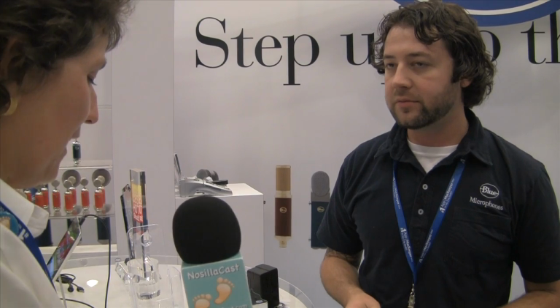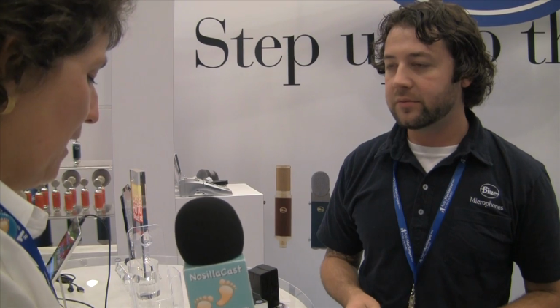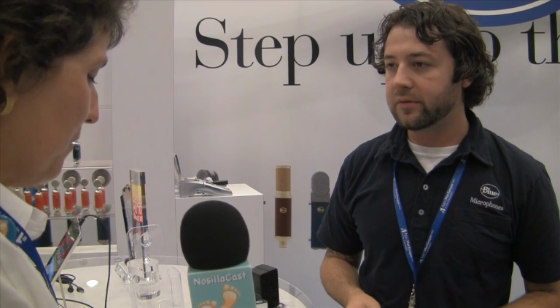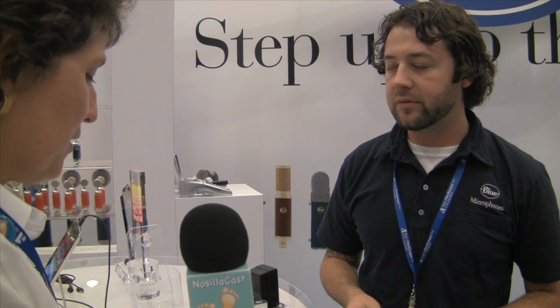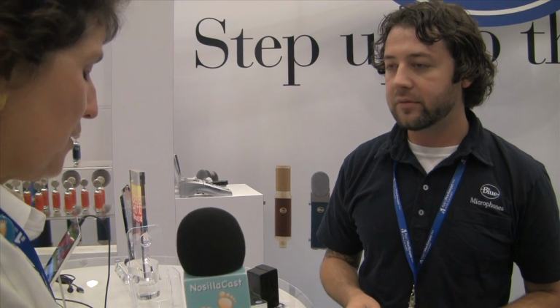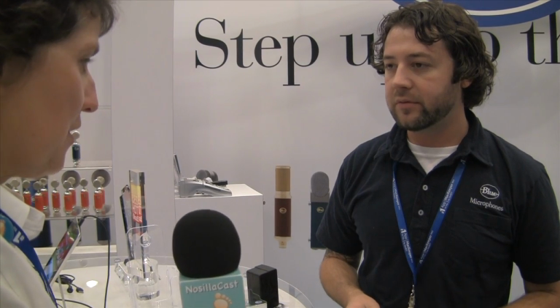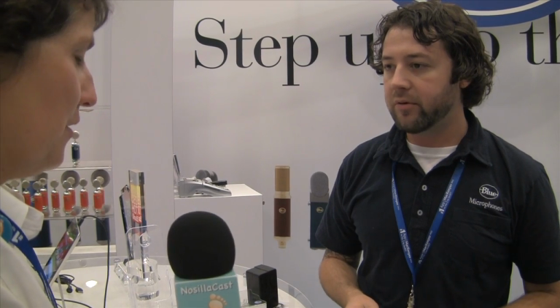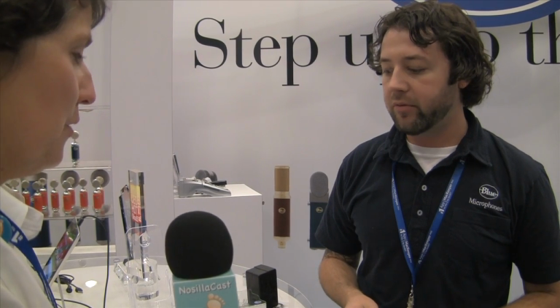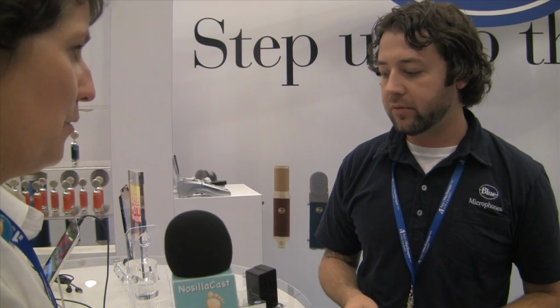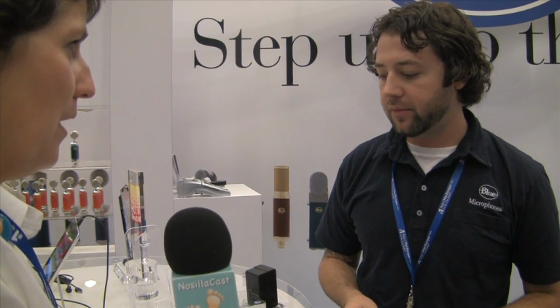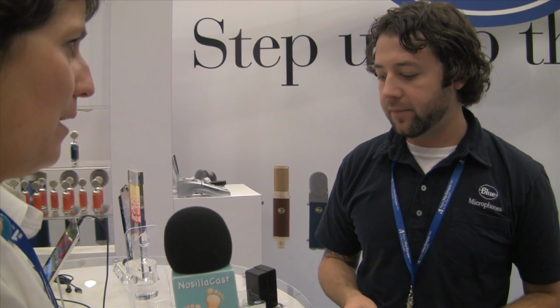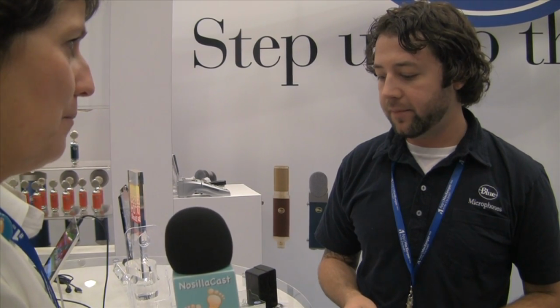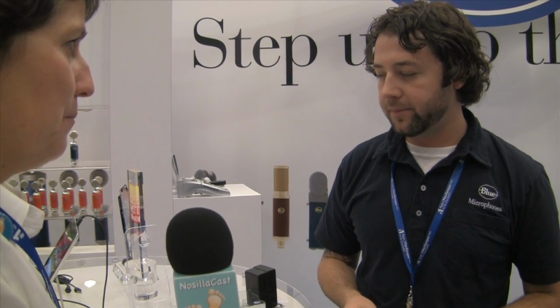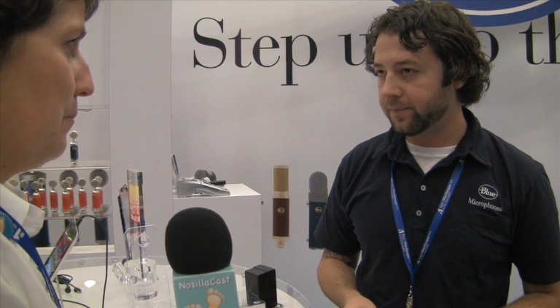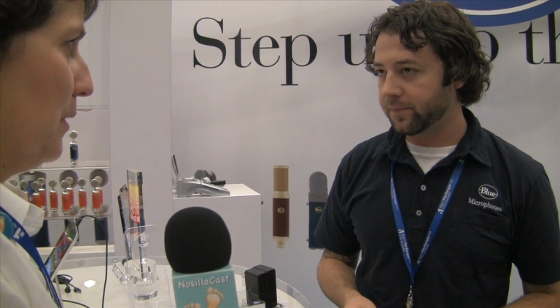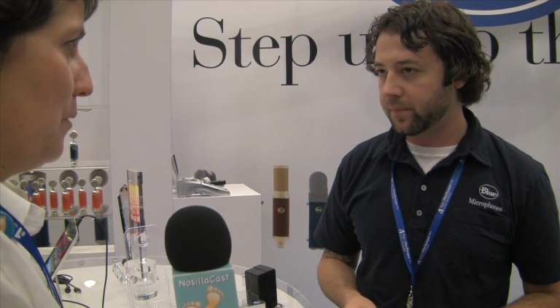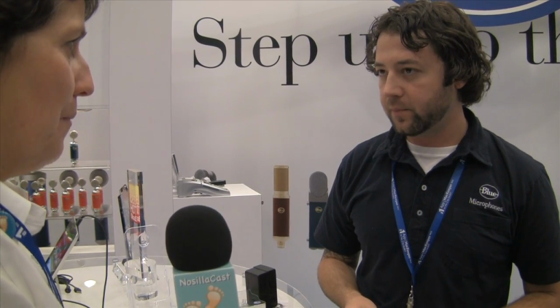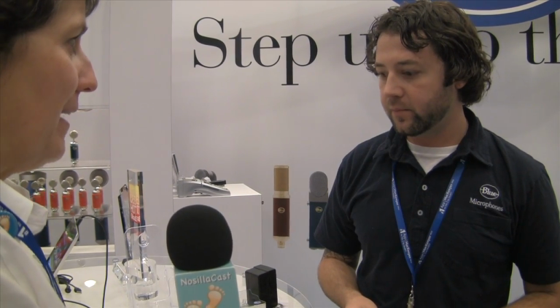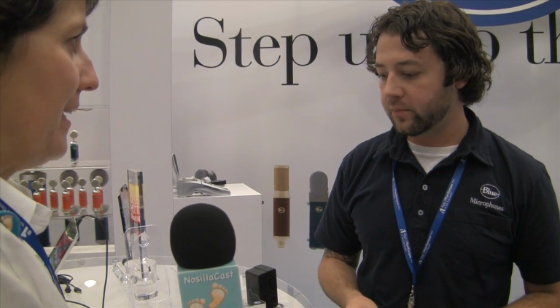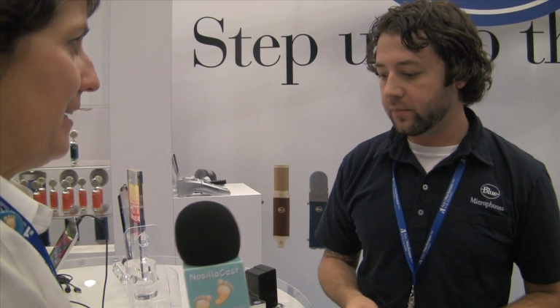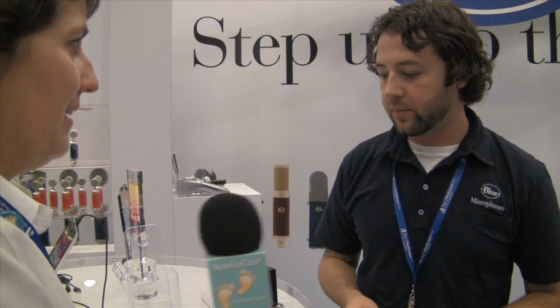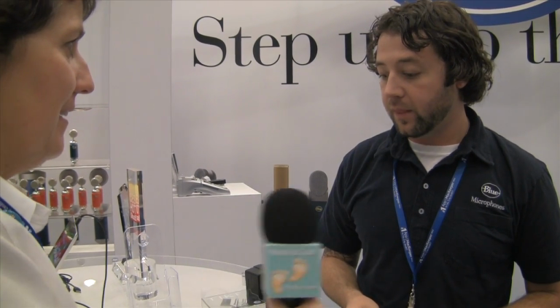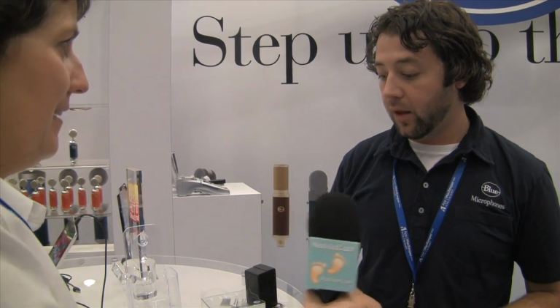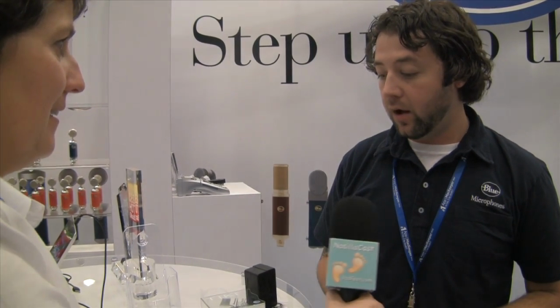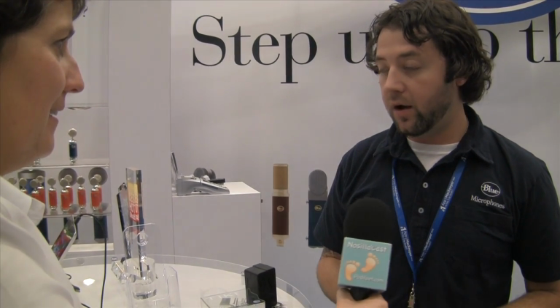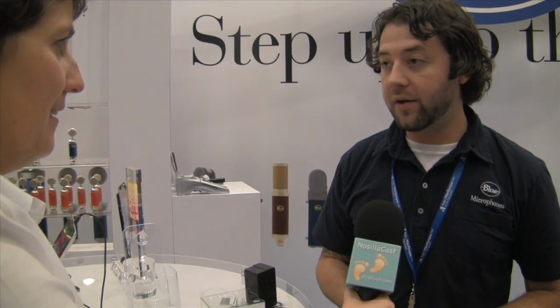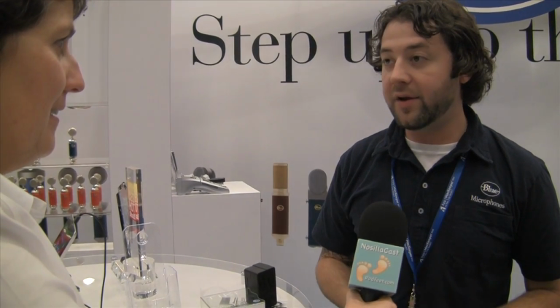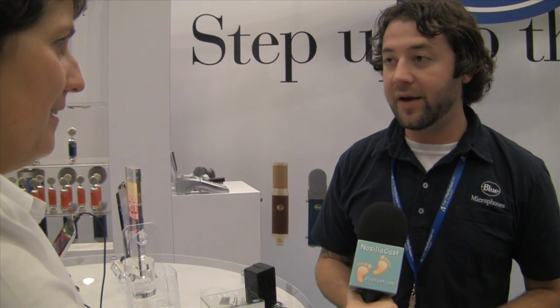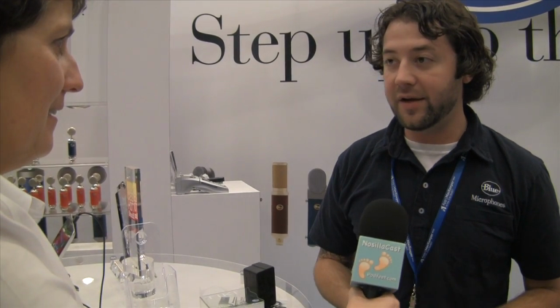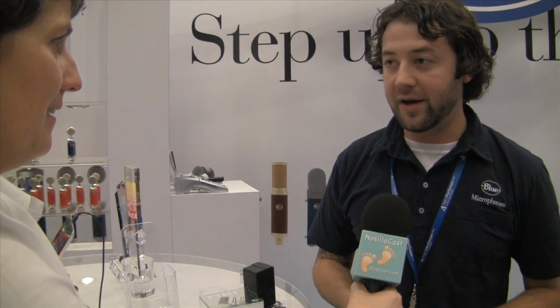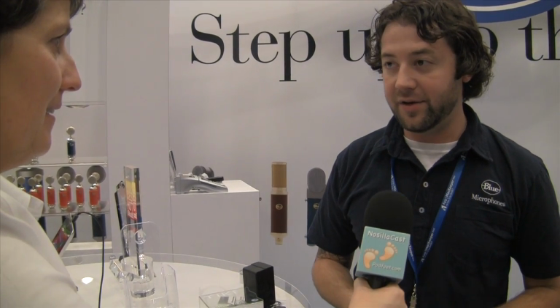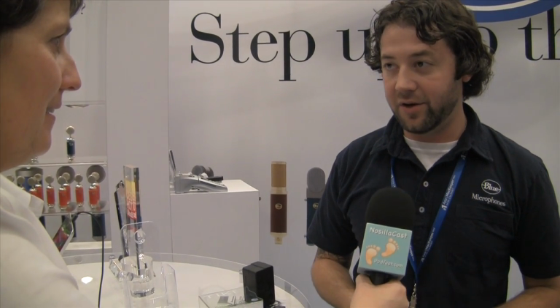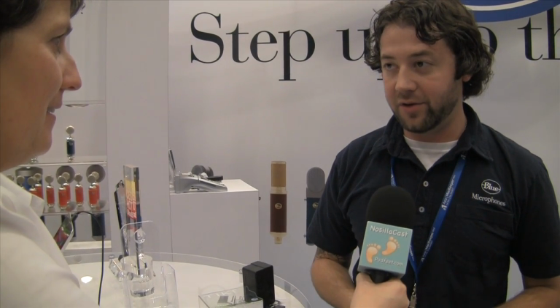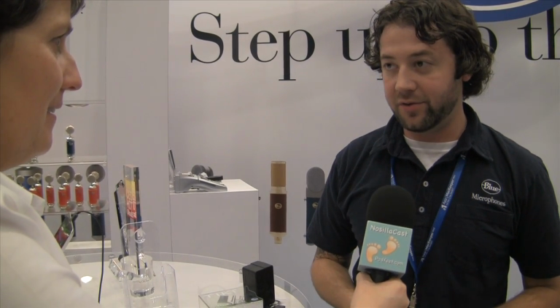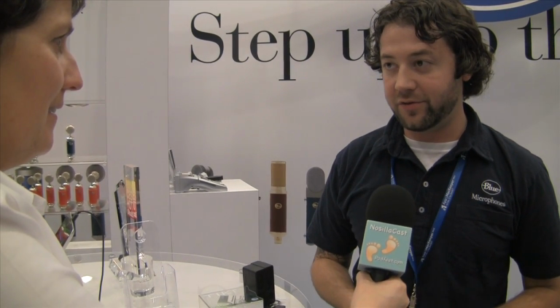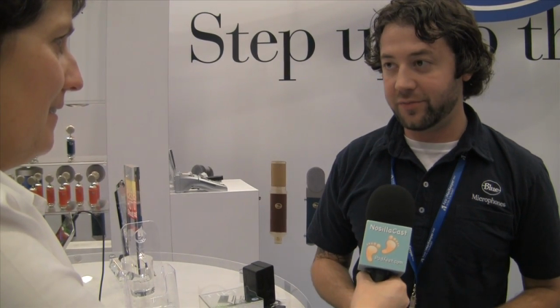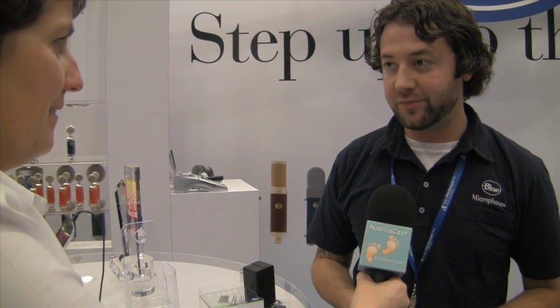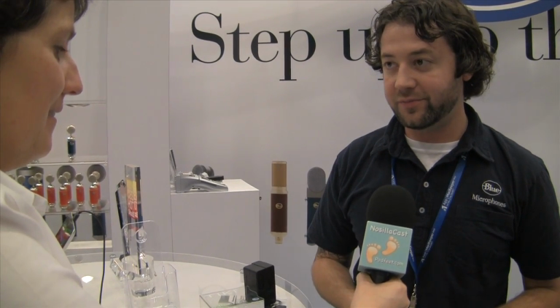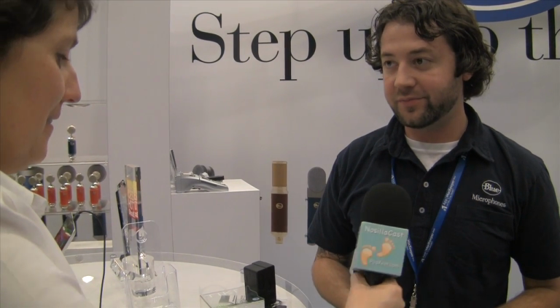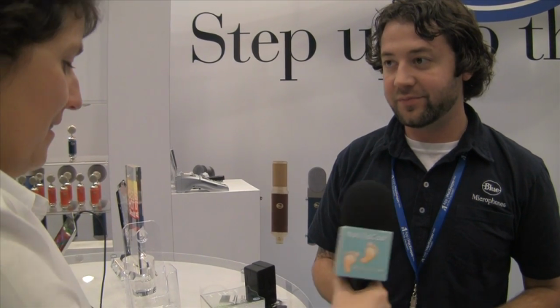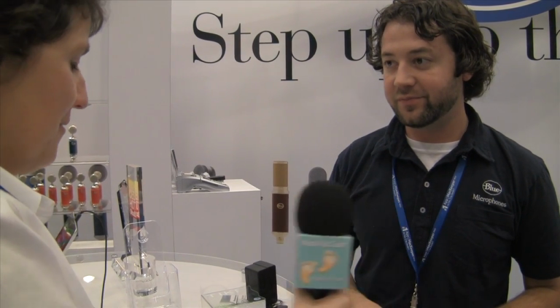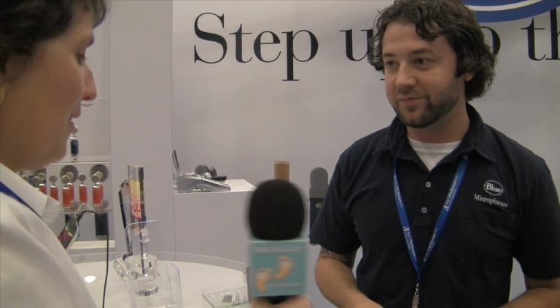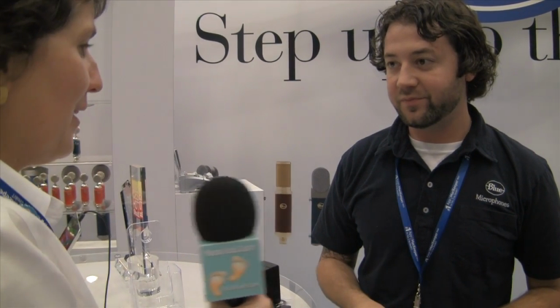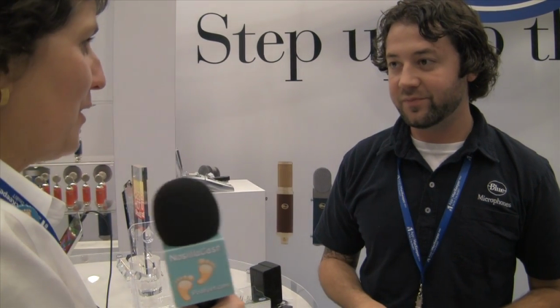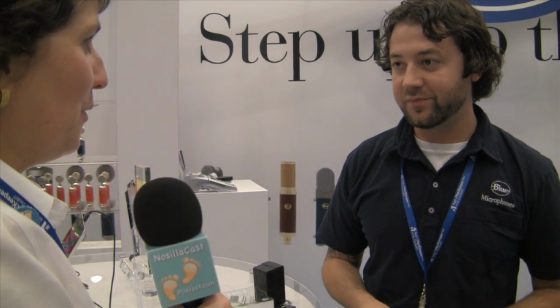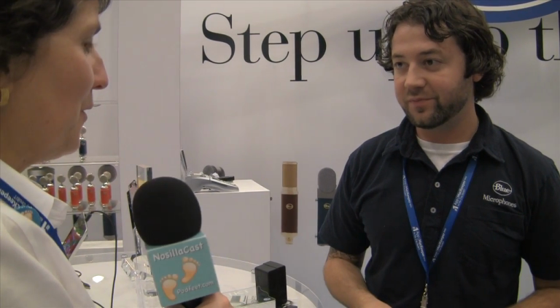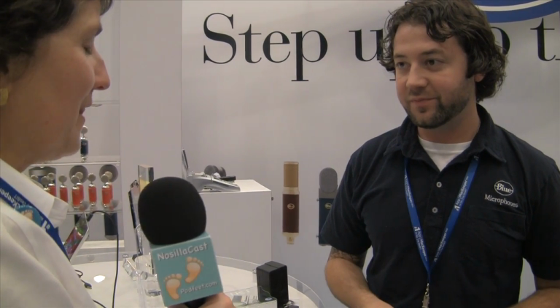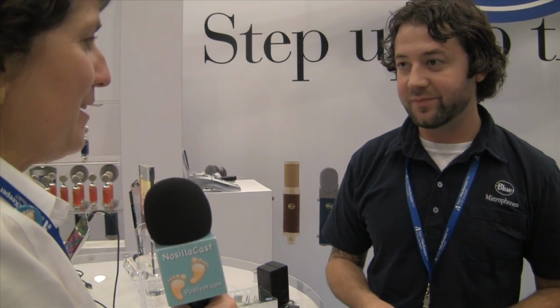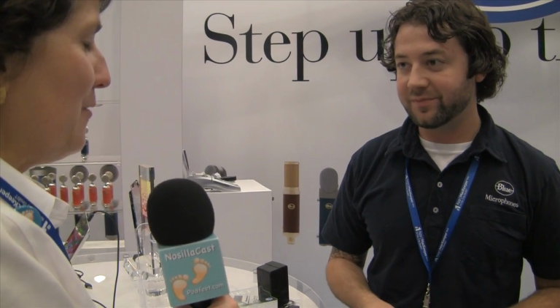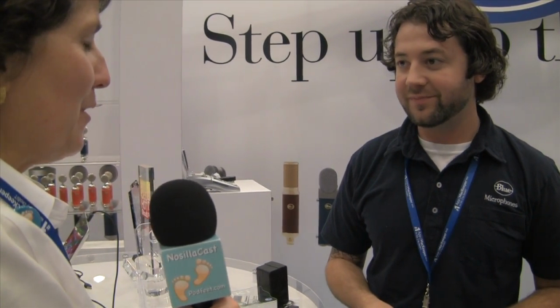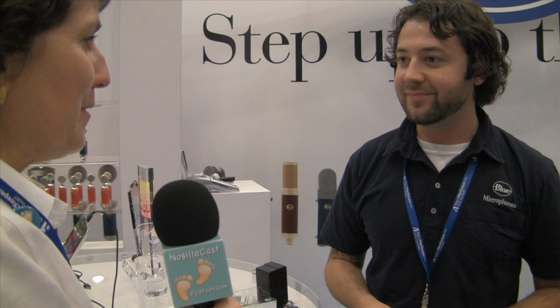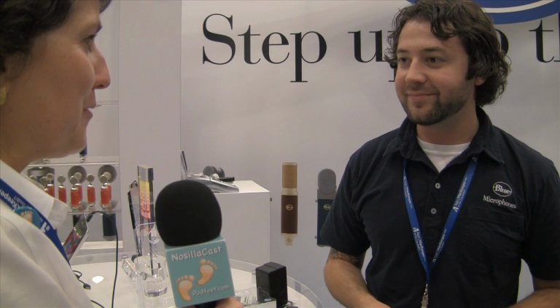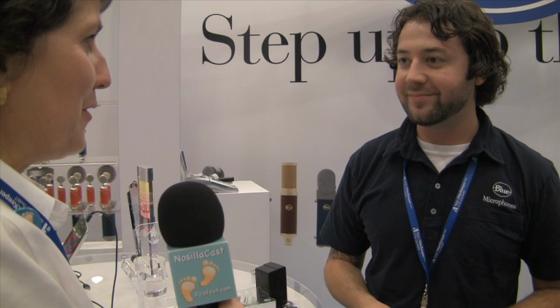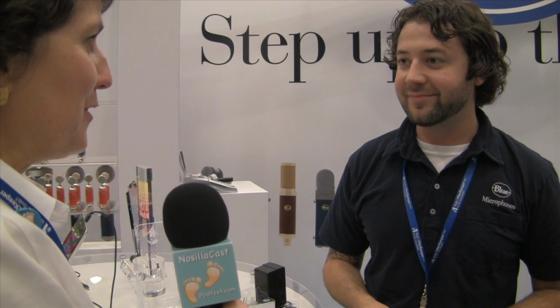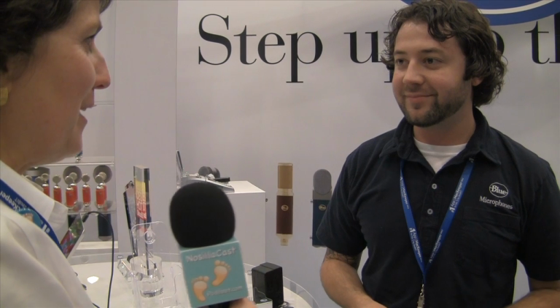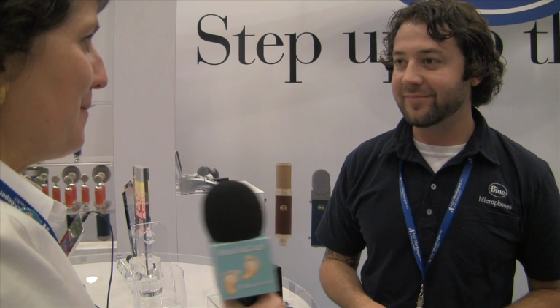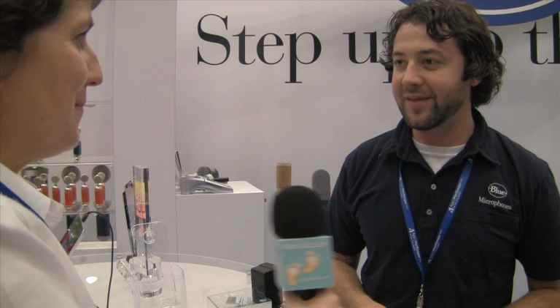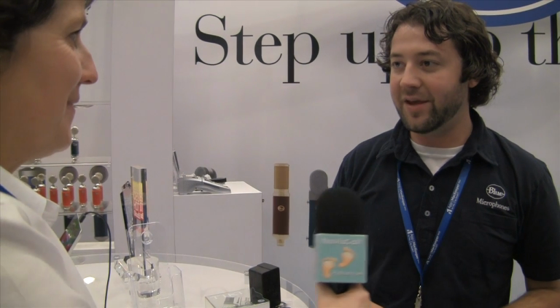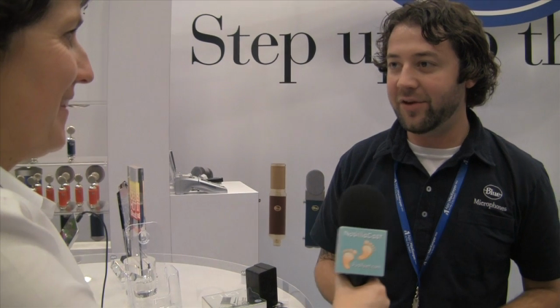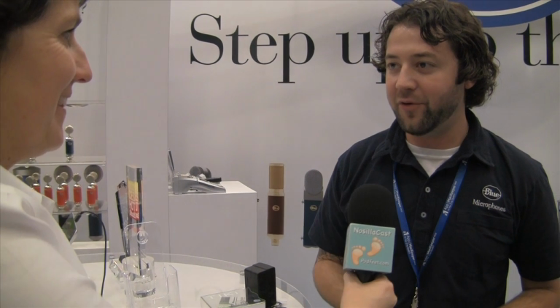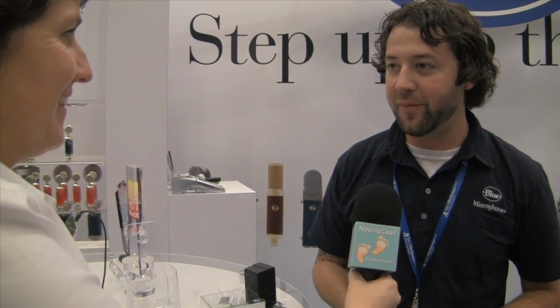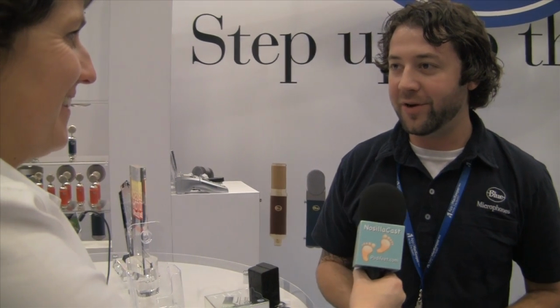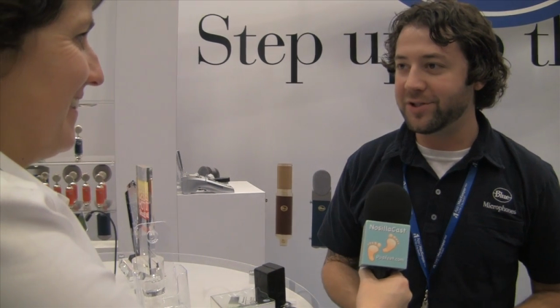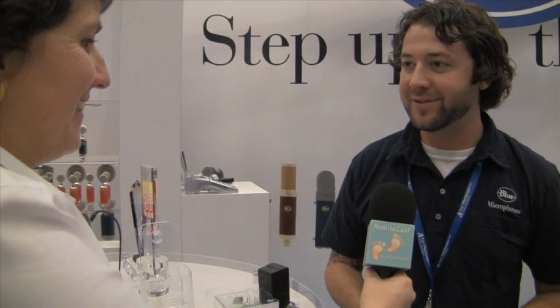The new Blue Mikey Digital is $99. Thank you very much for your time — and thank you very much.